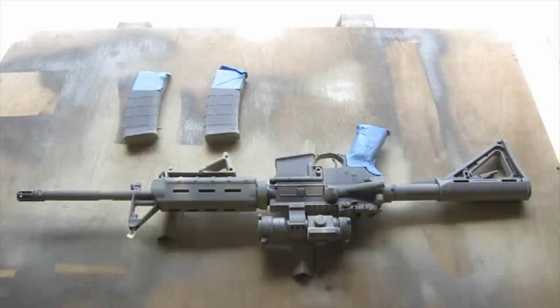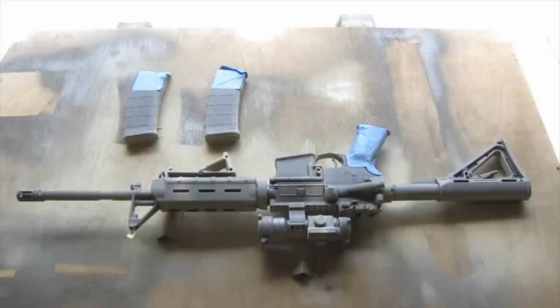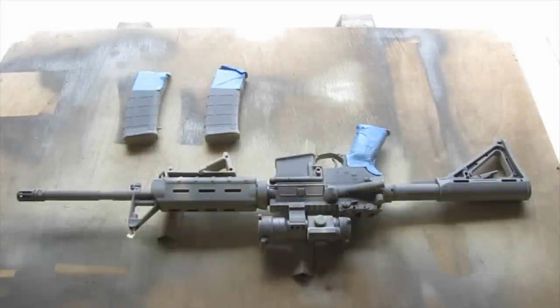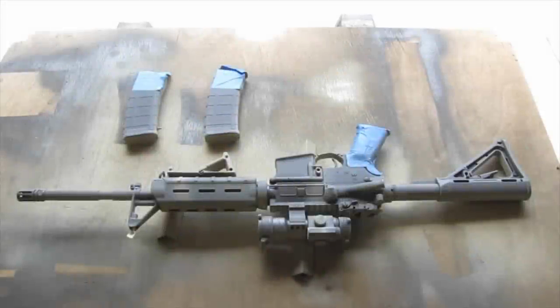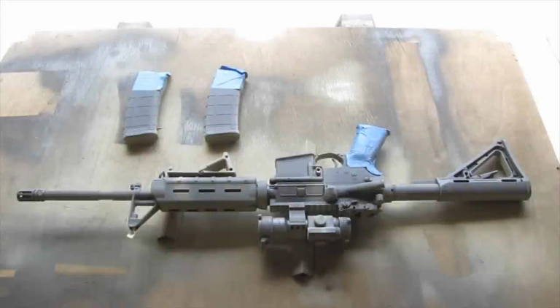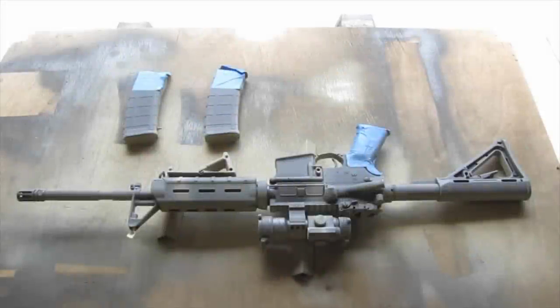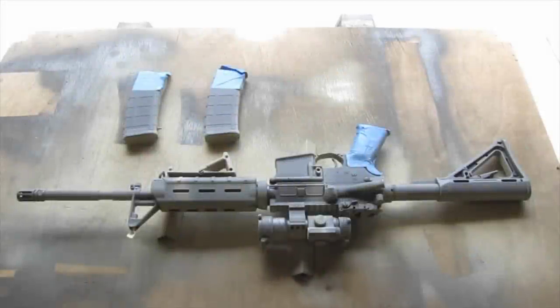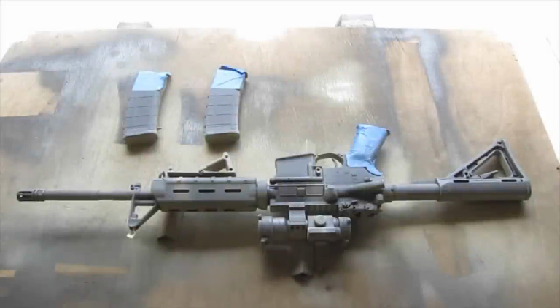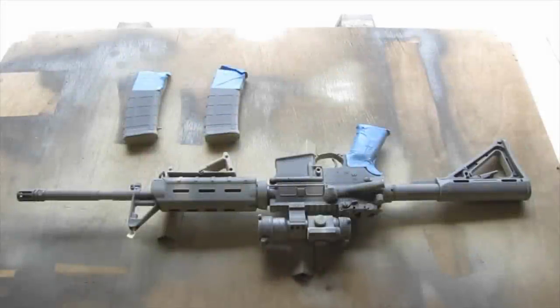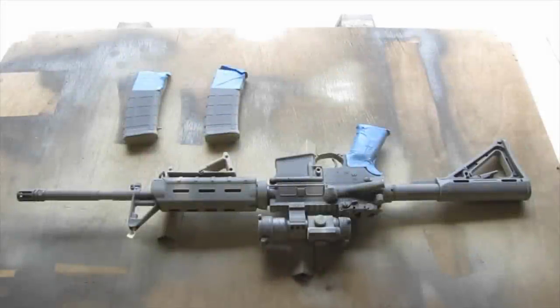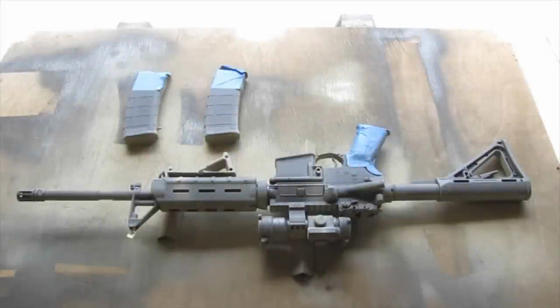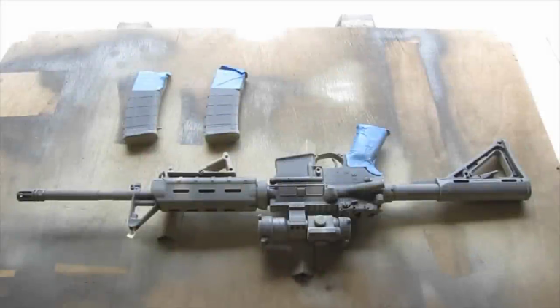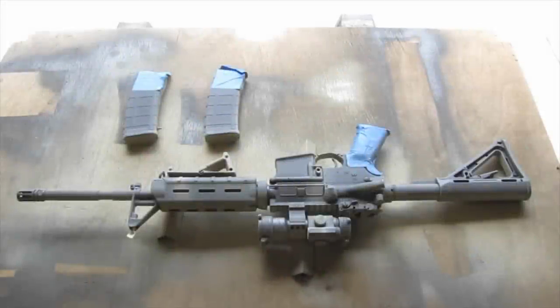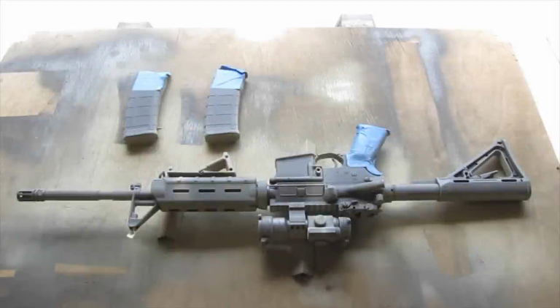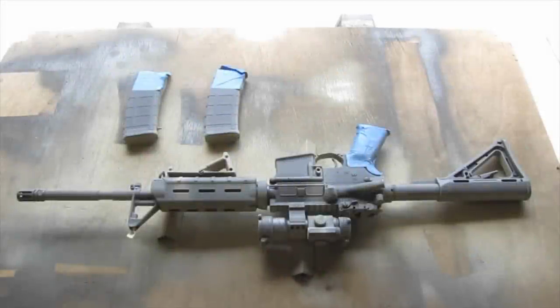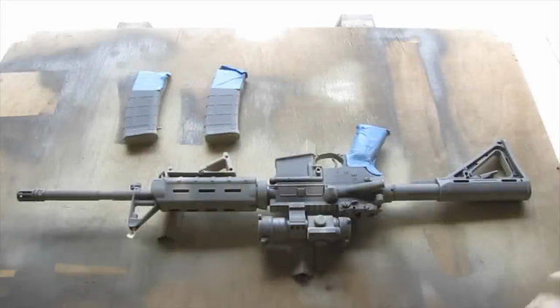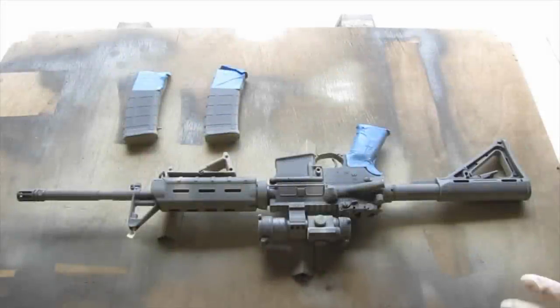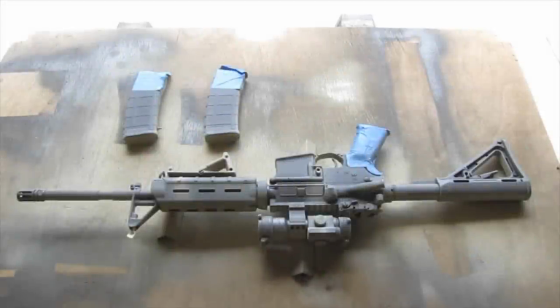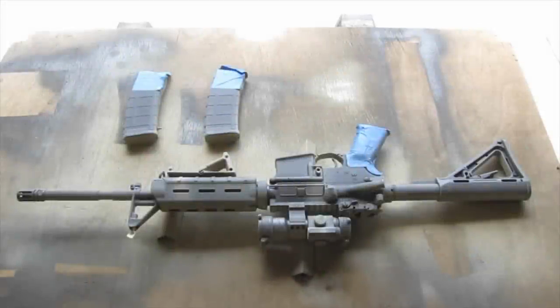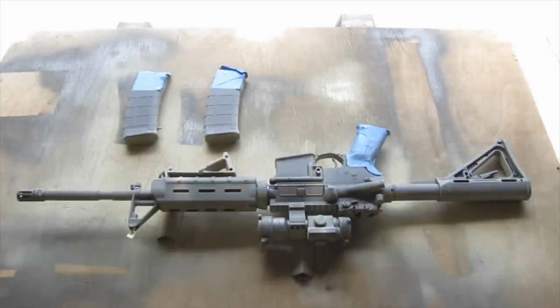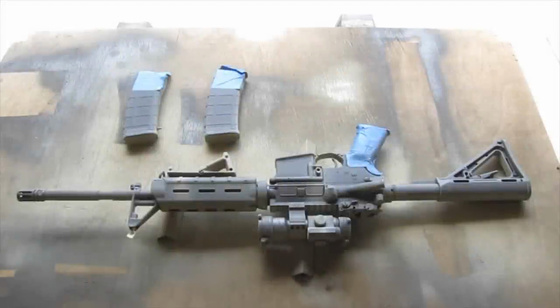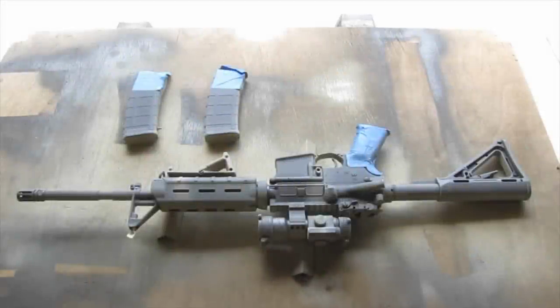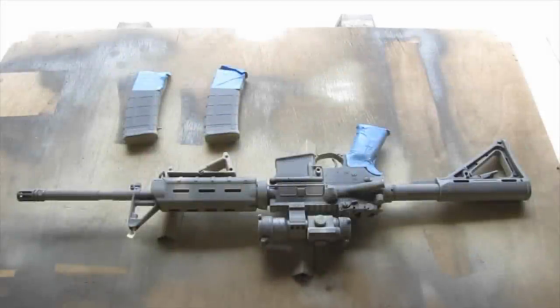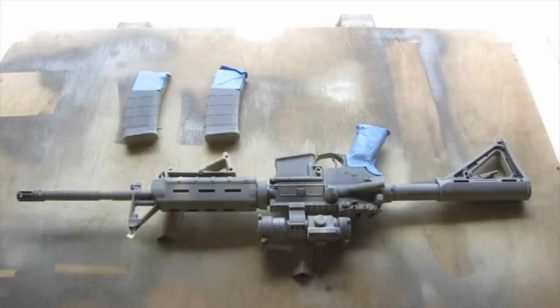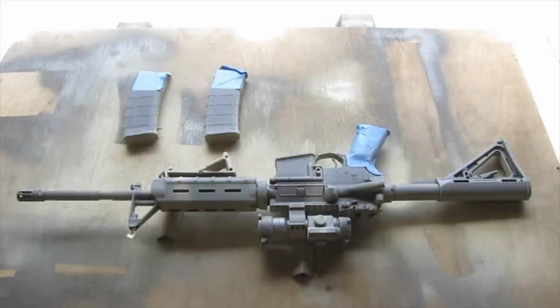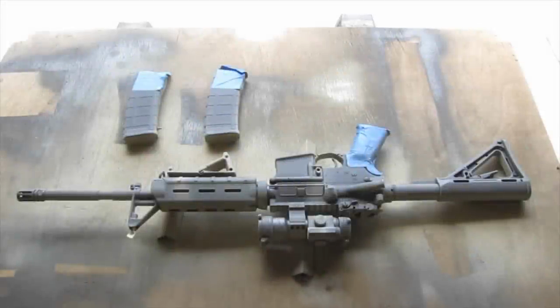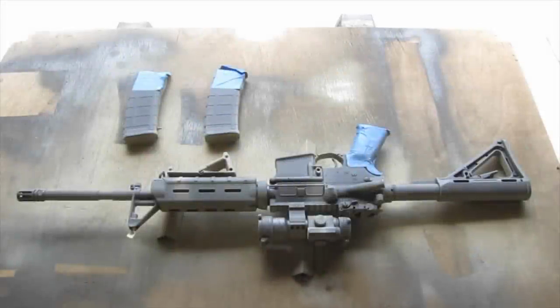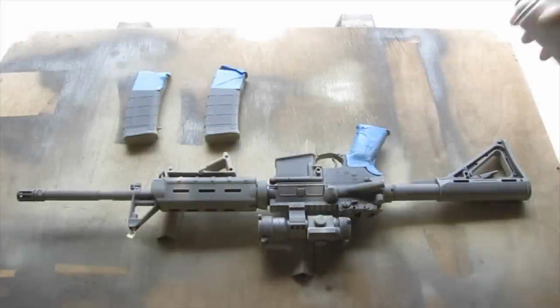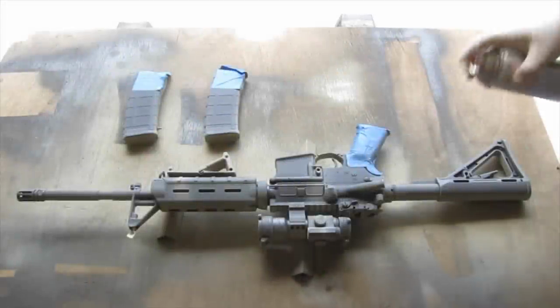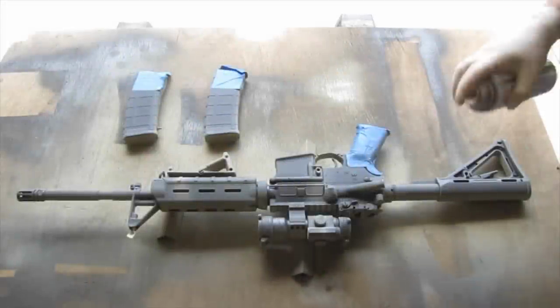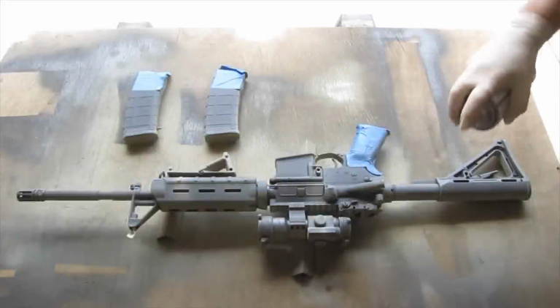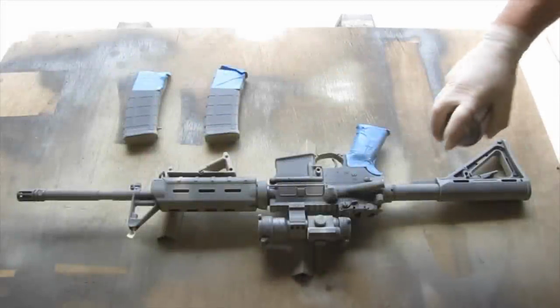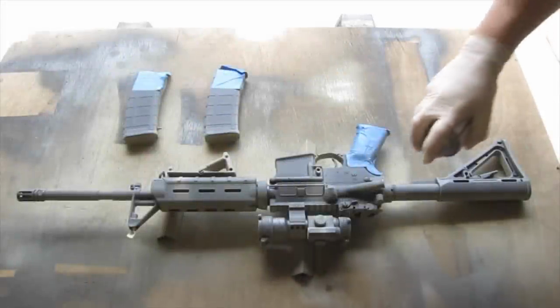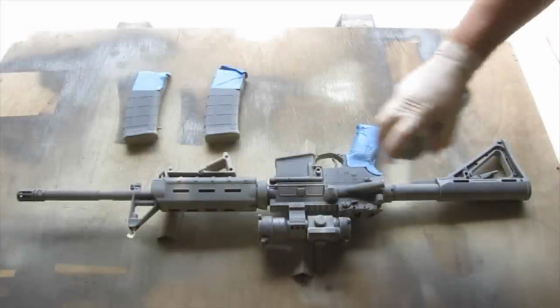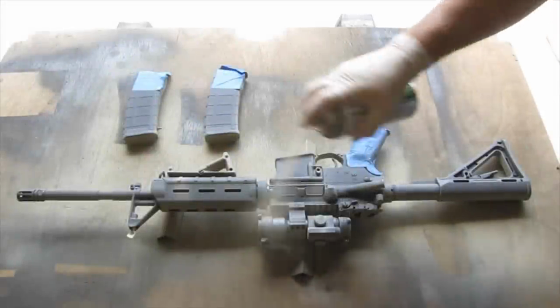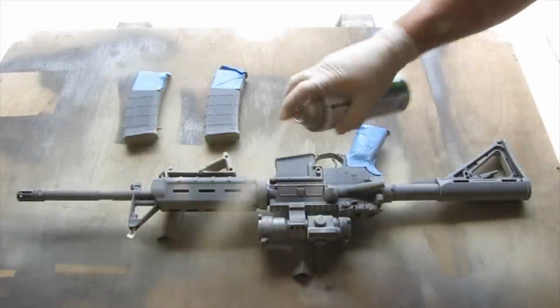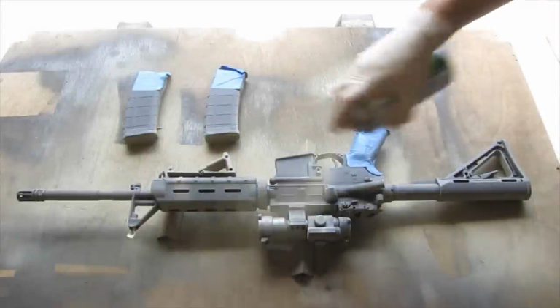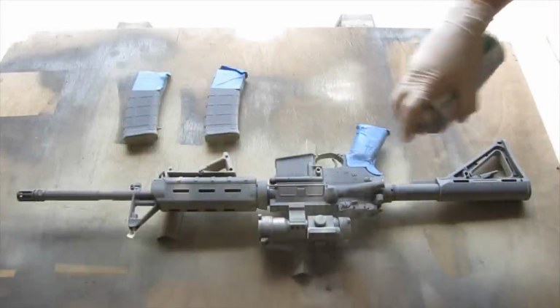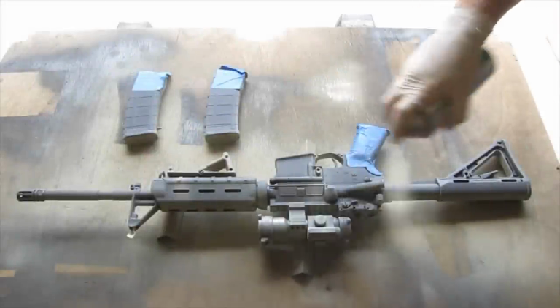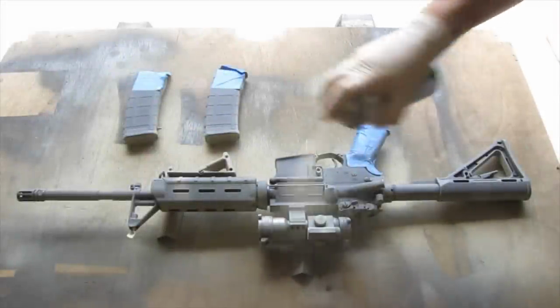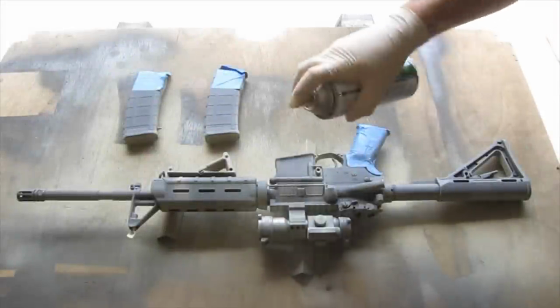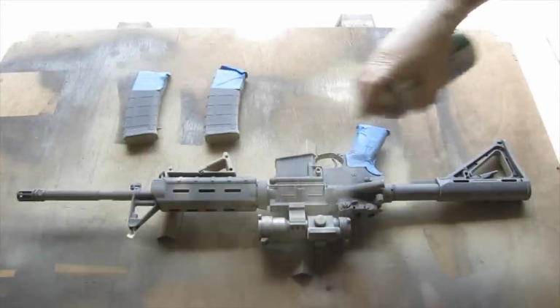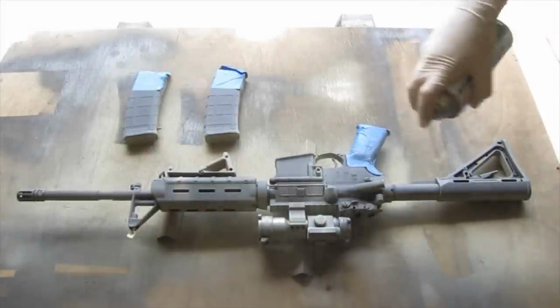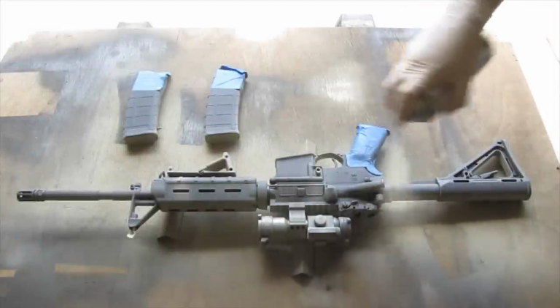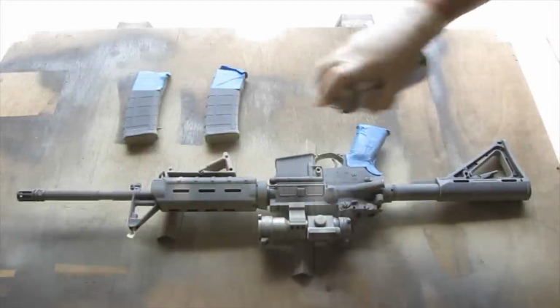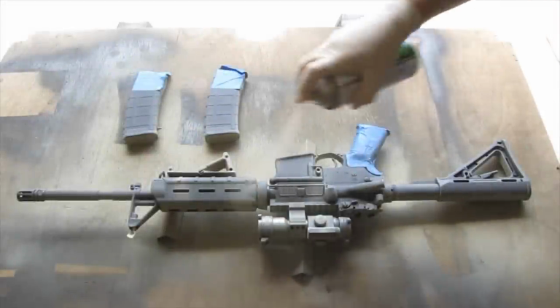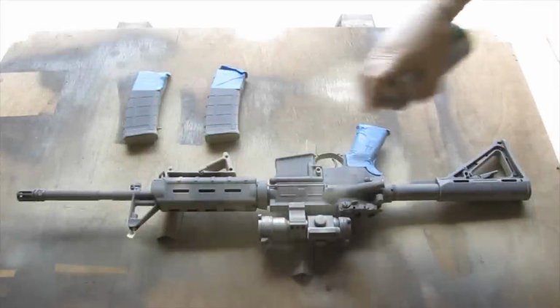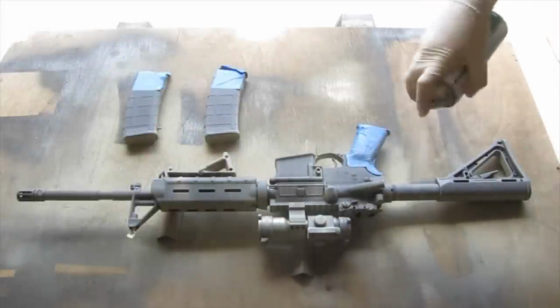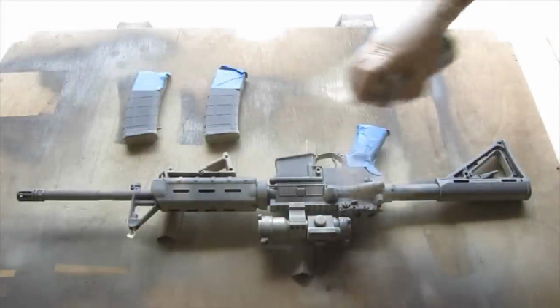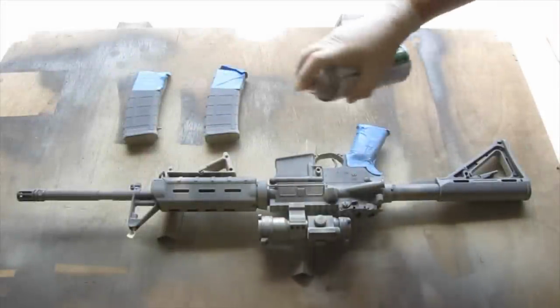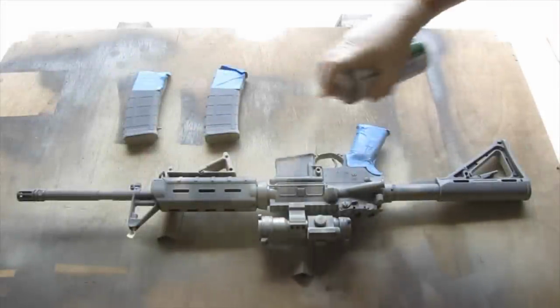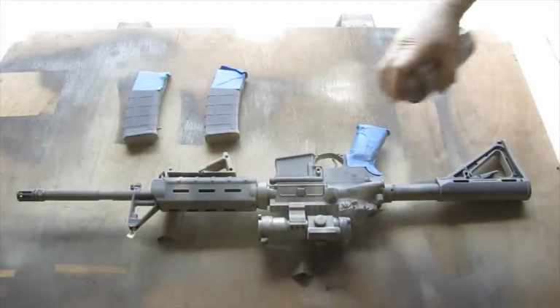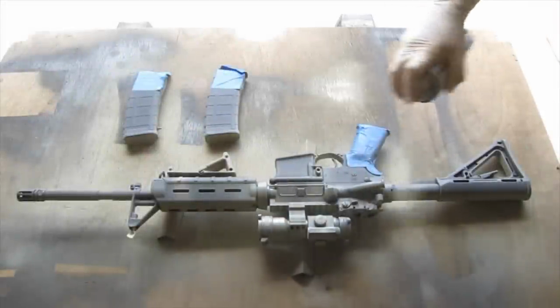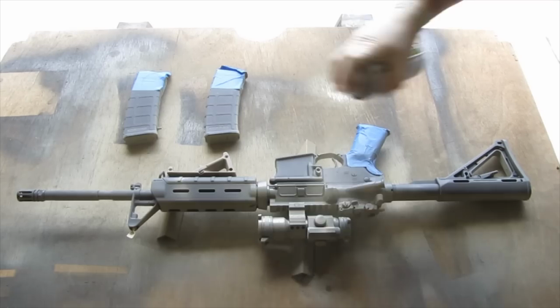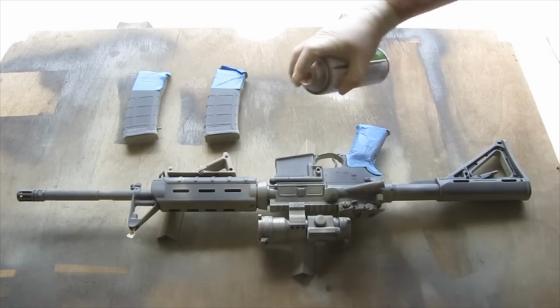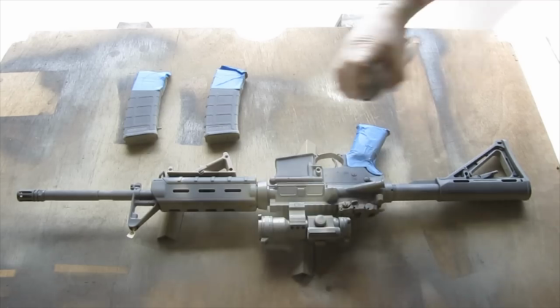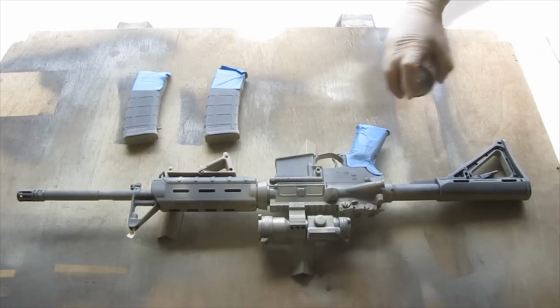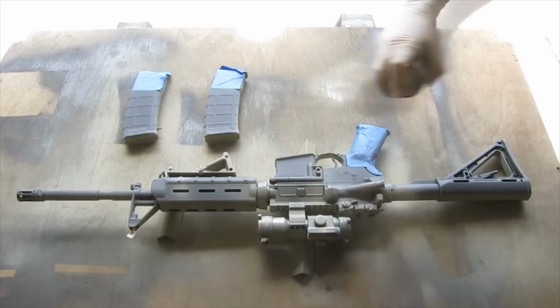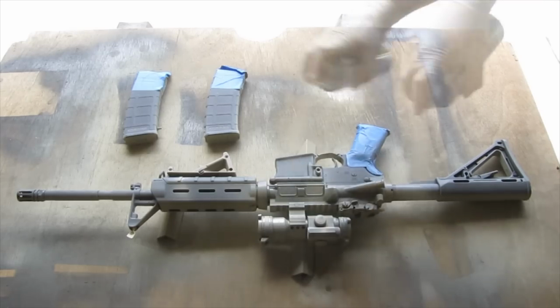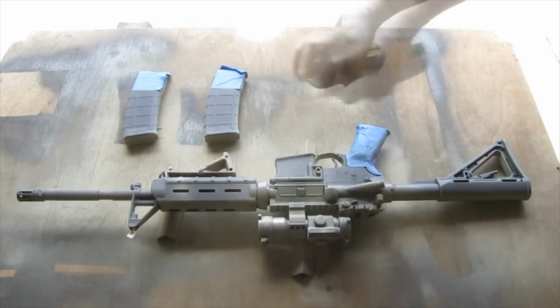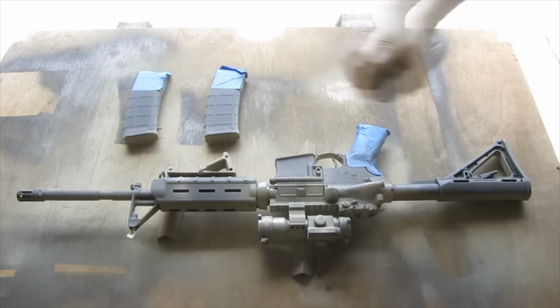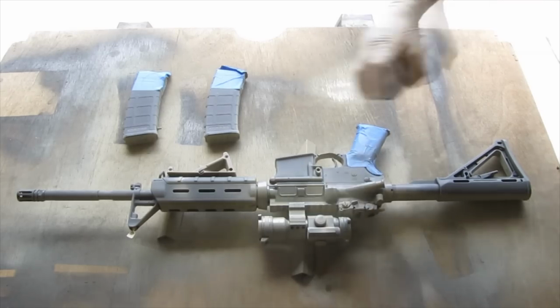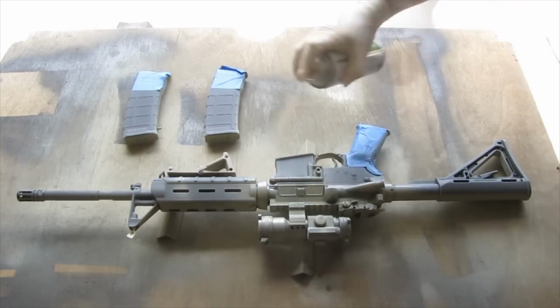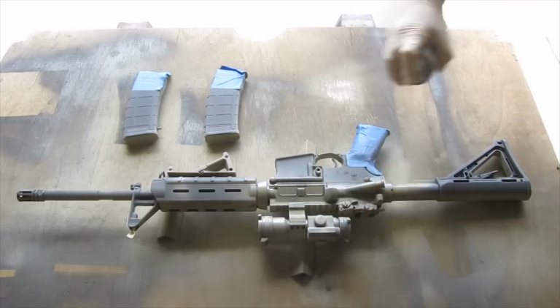I let it dry for about 20 minutes, flipped it over, and I'm just going to repeat the same base coat process on this side.